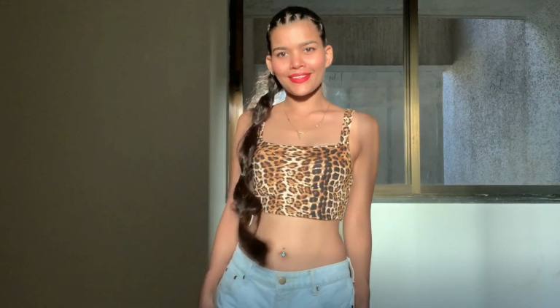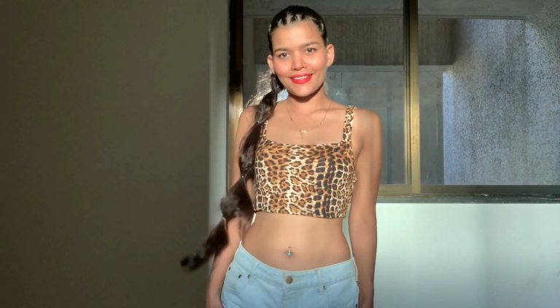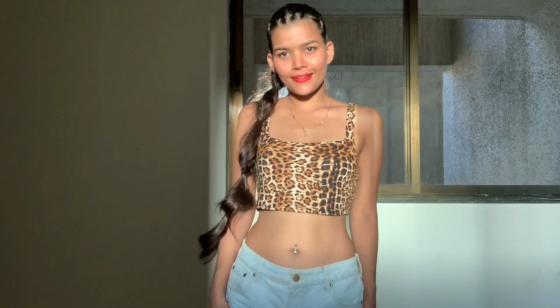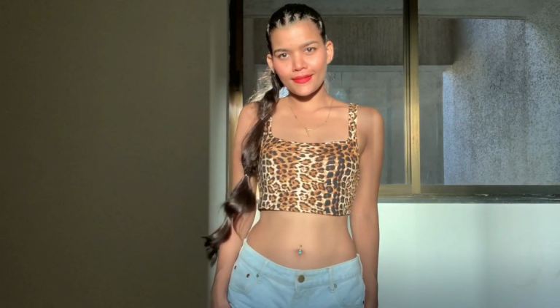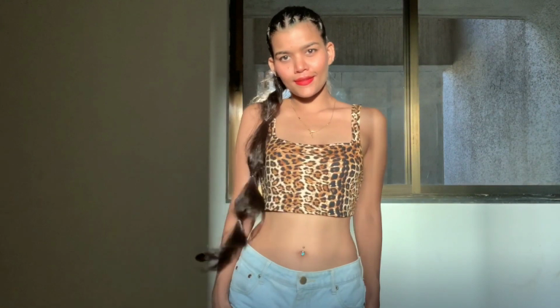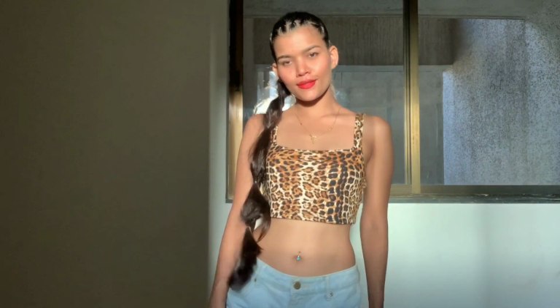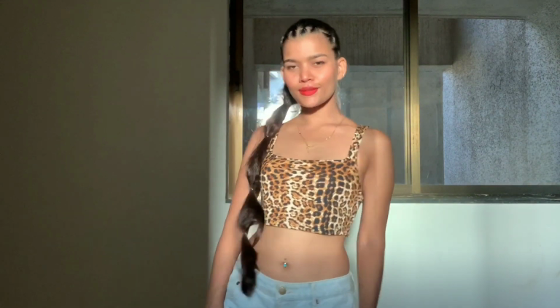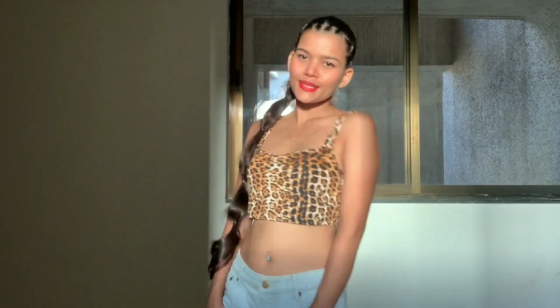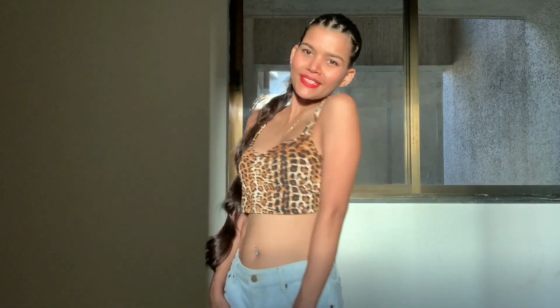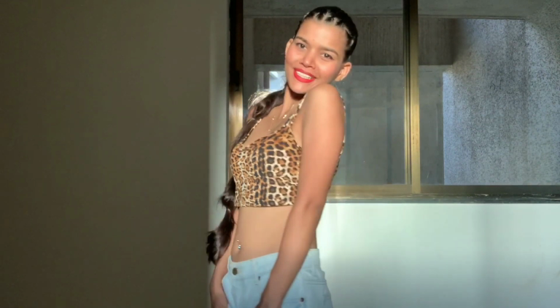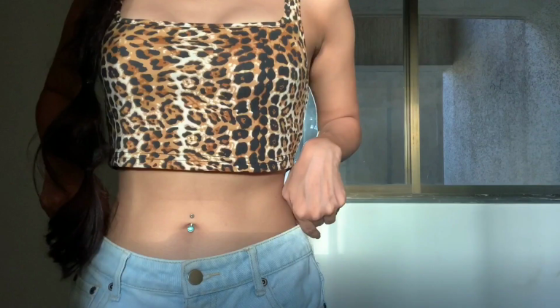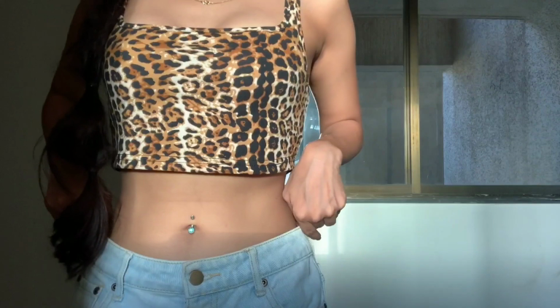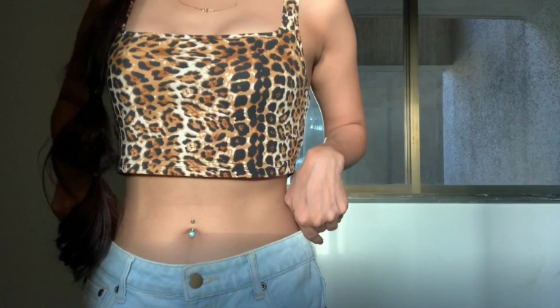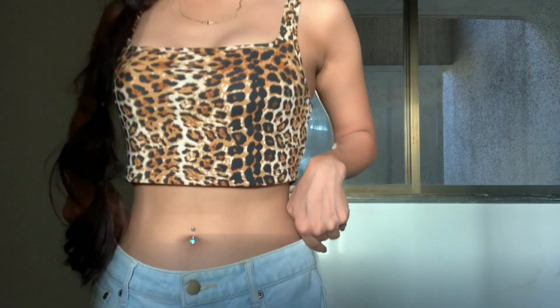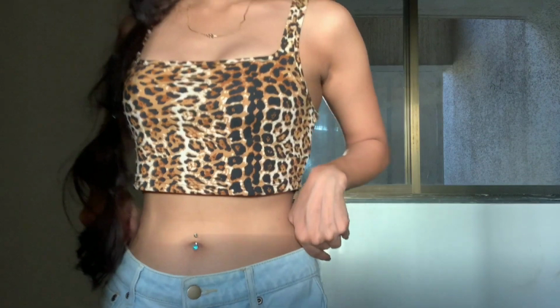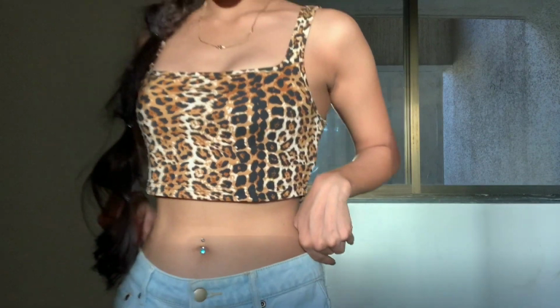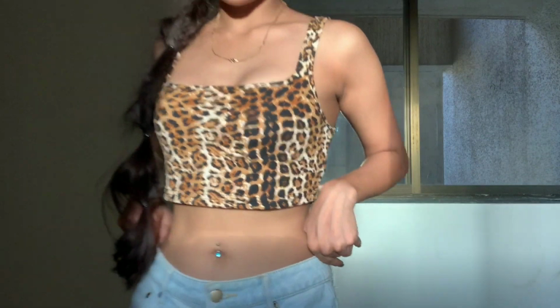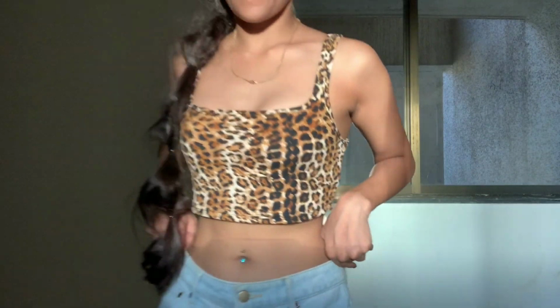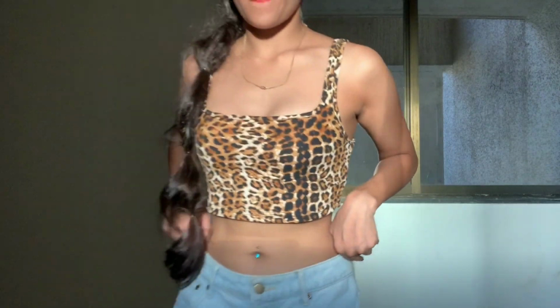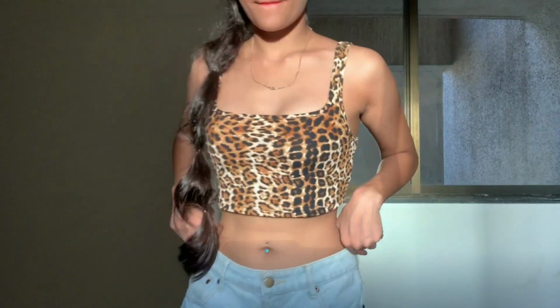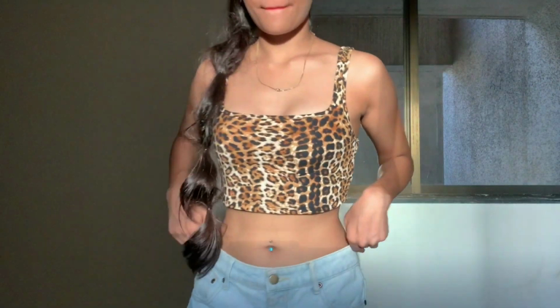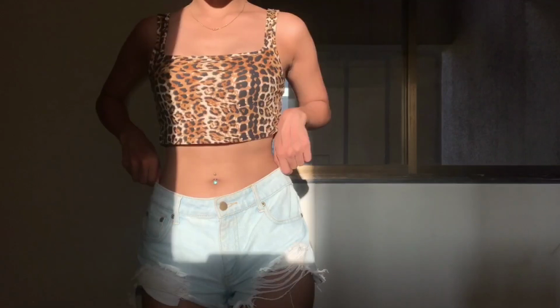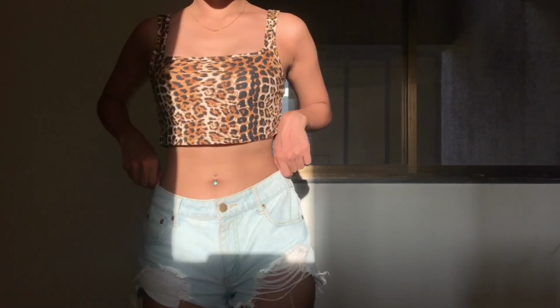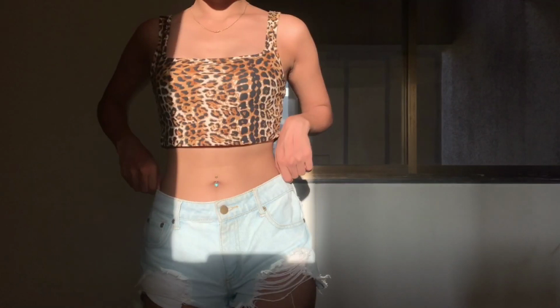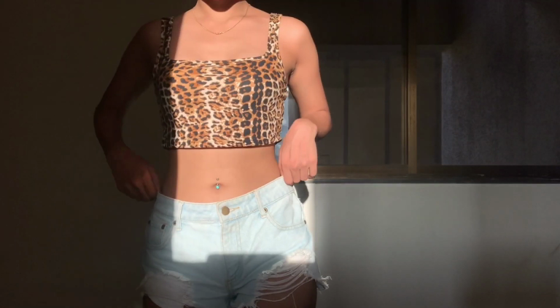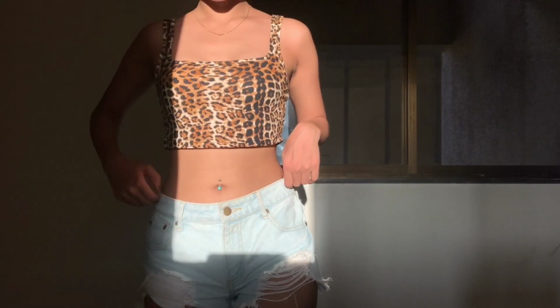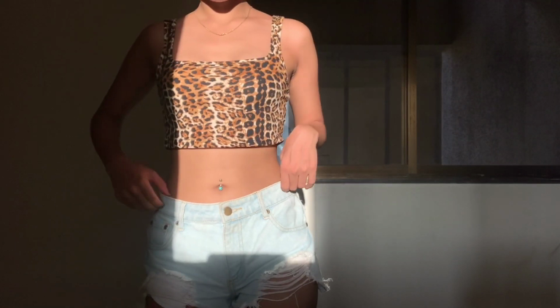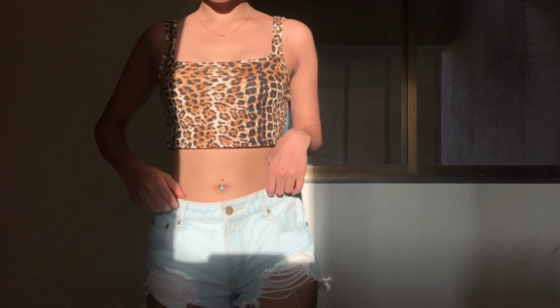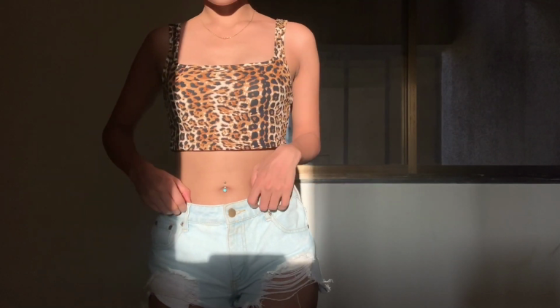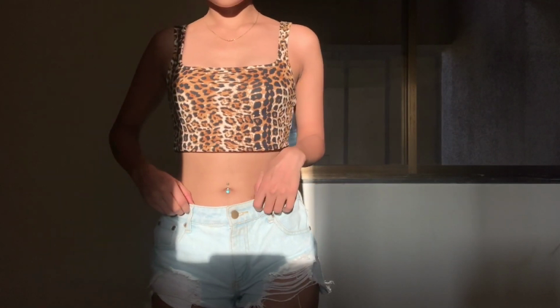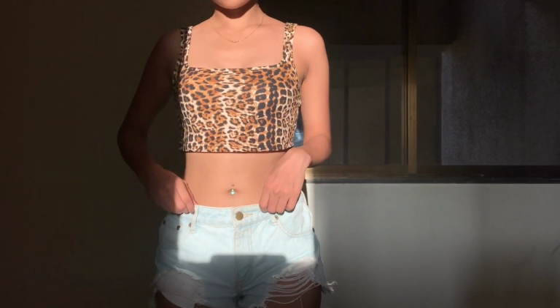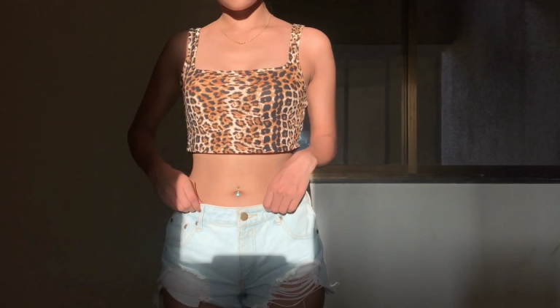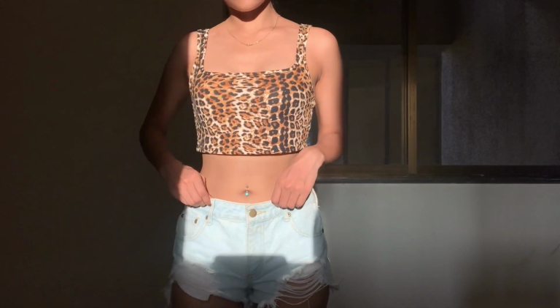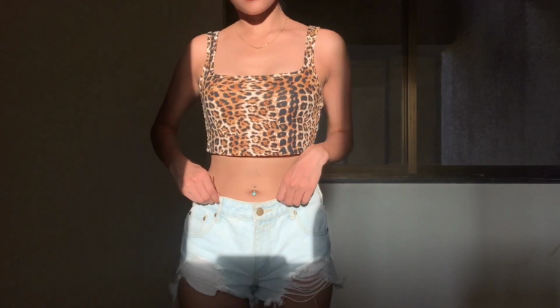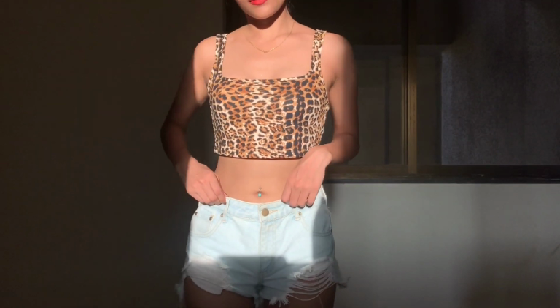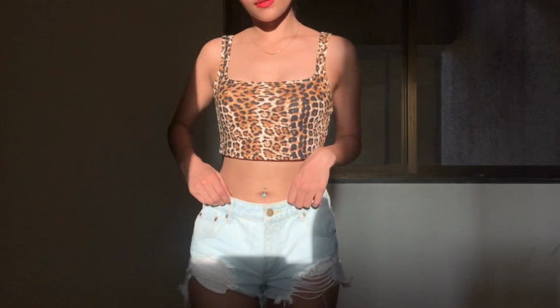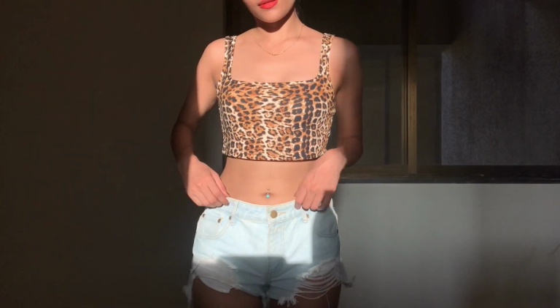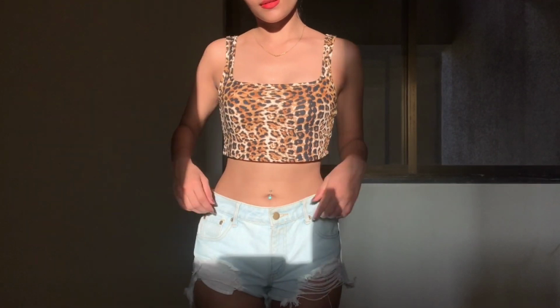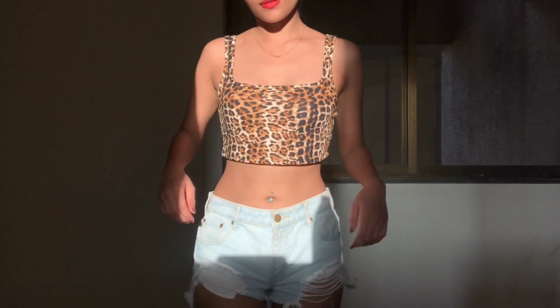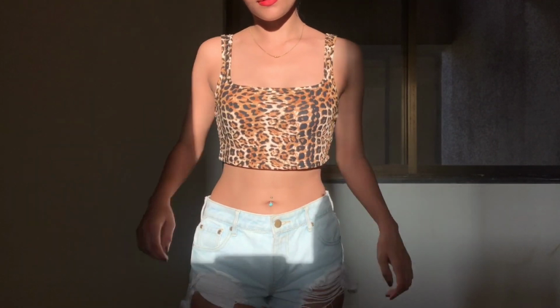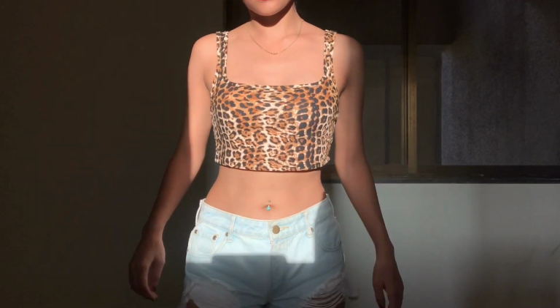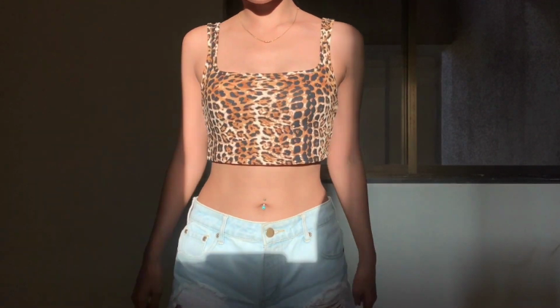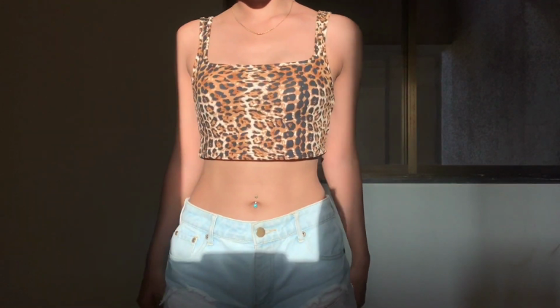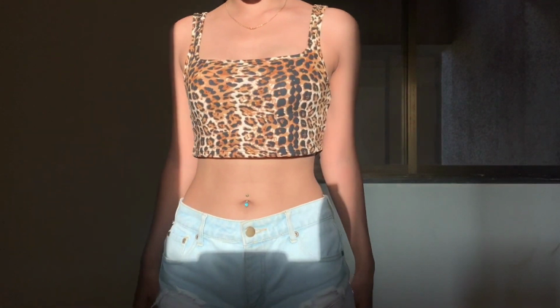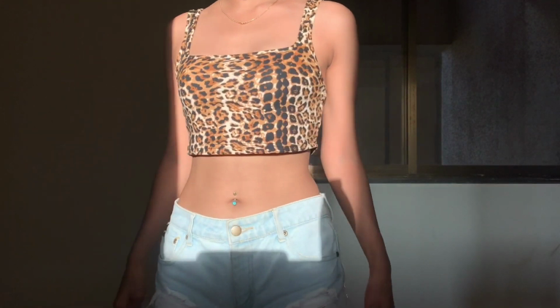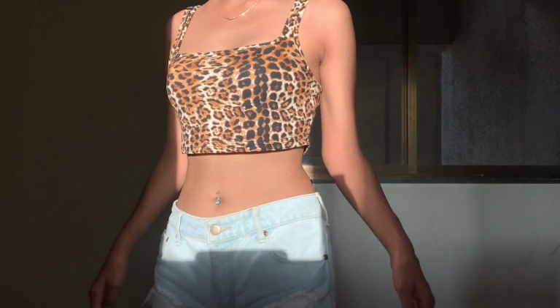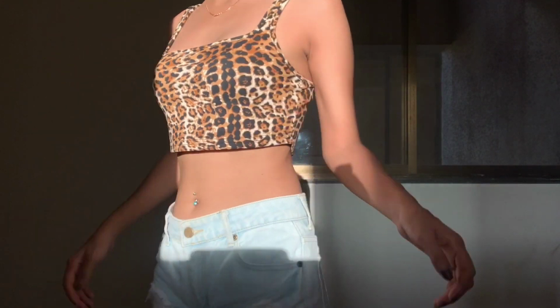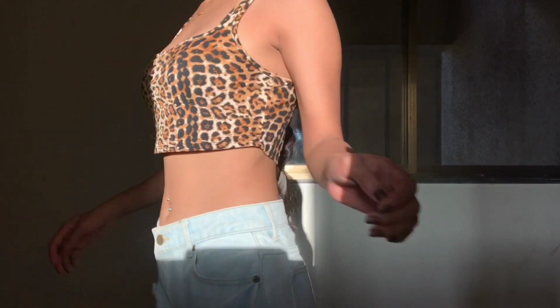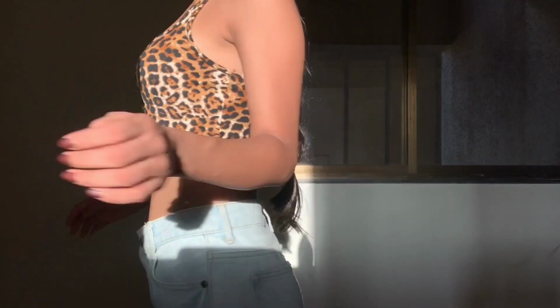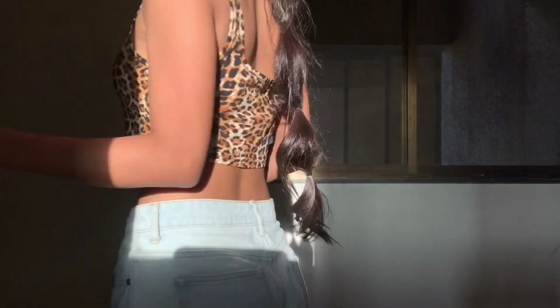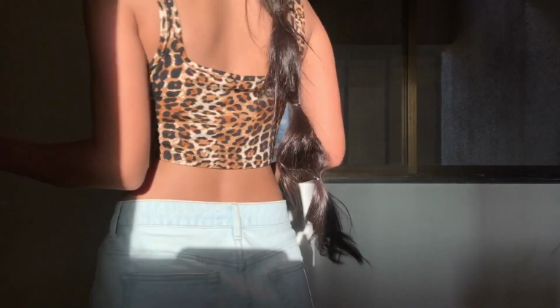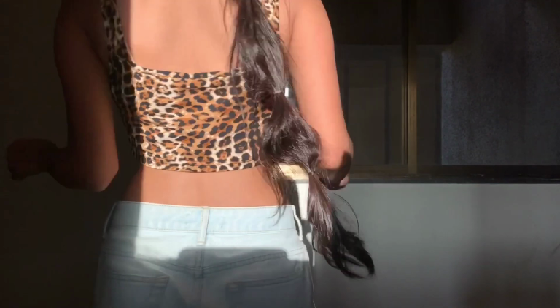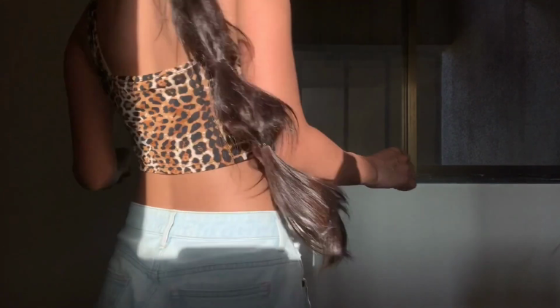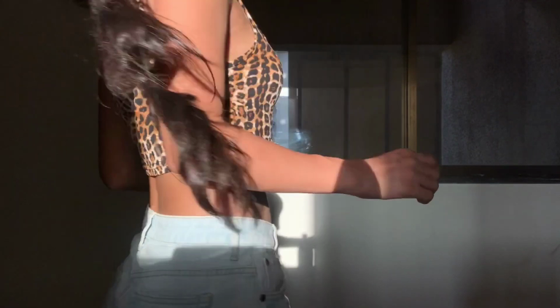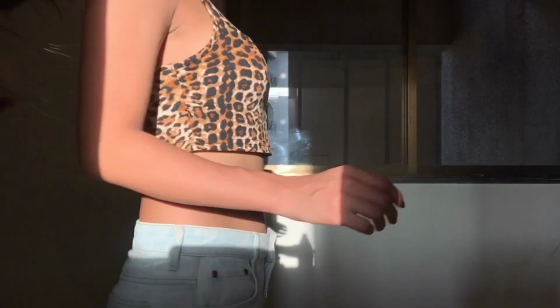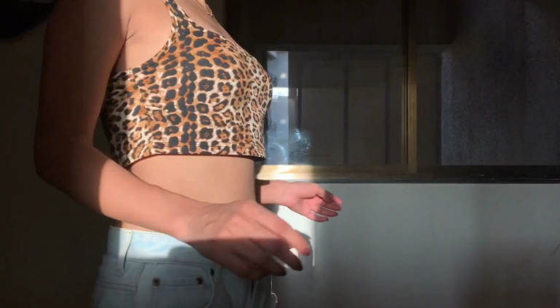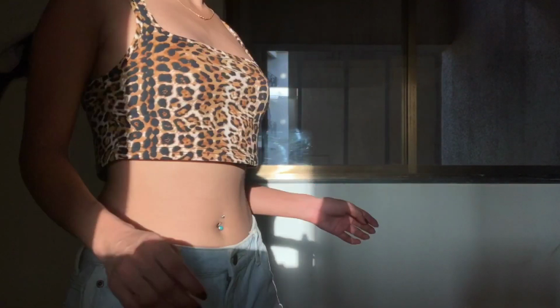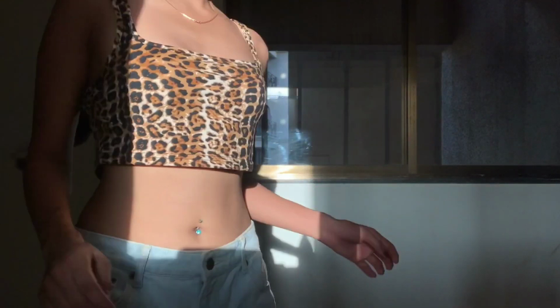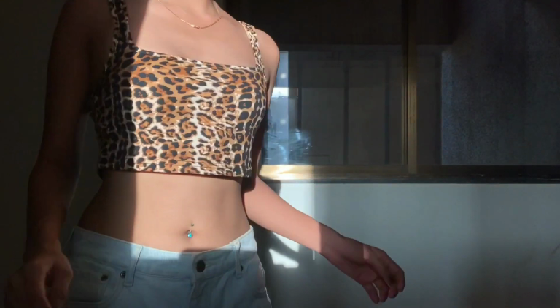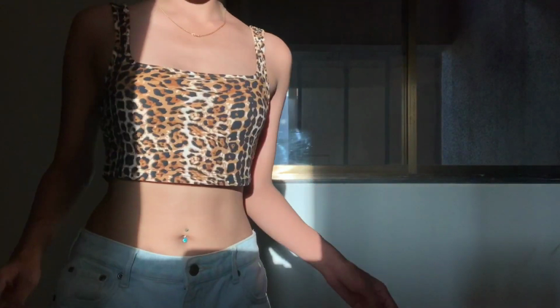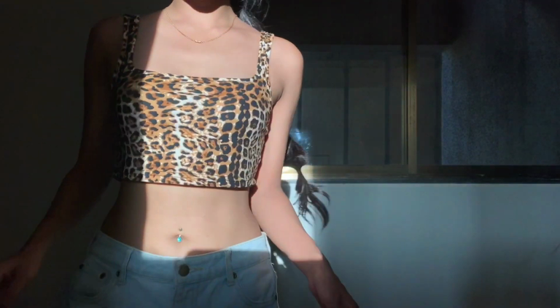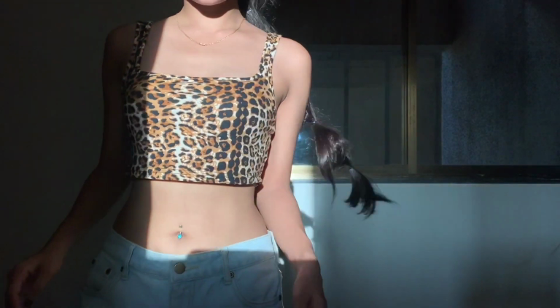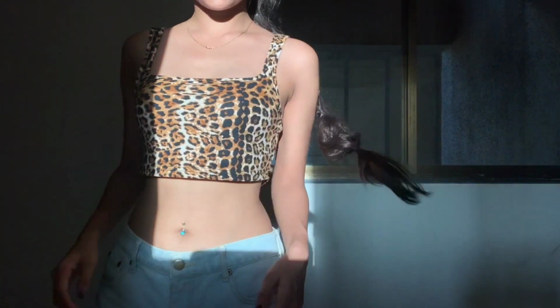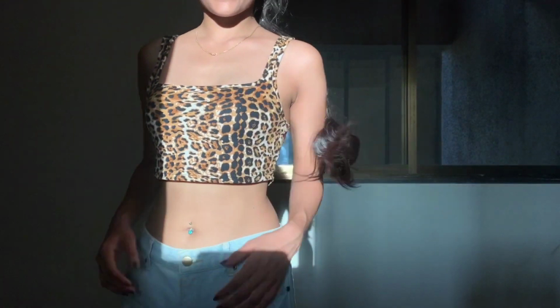Today's outfit is my outfit. I wore a crop top and I wore shorts and I wore it with my shoes.